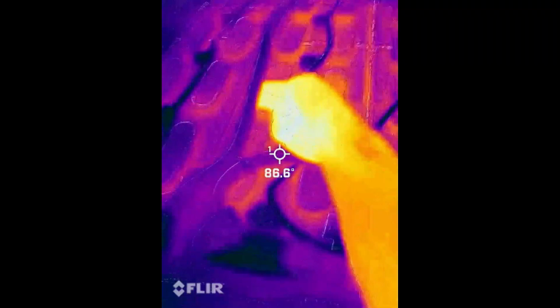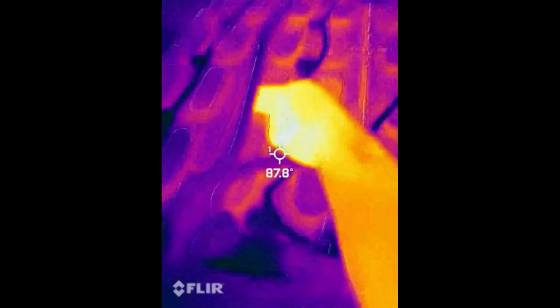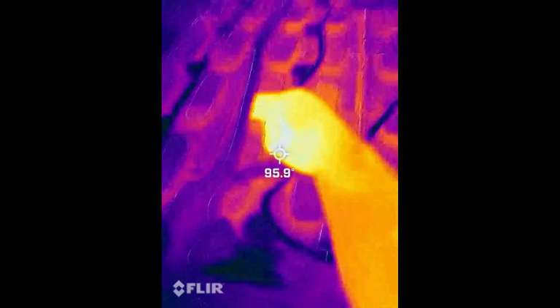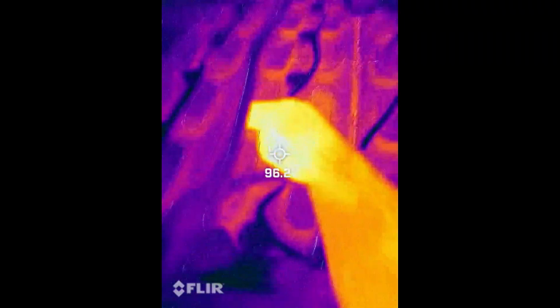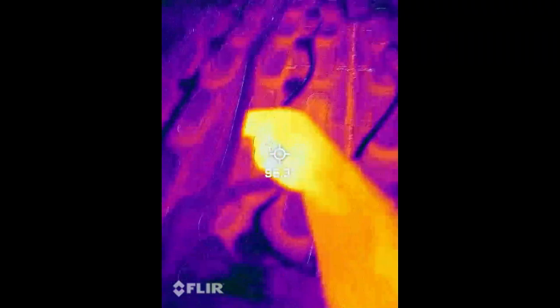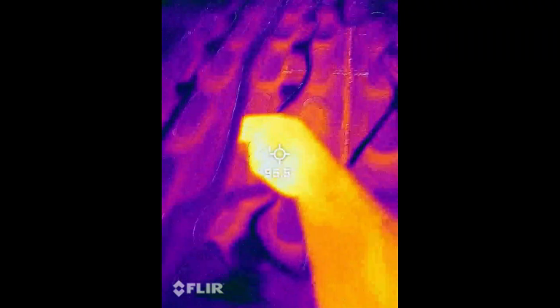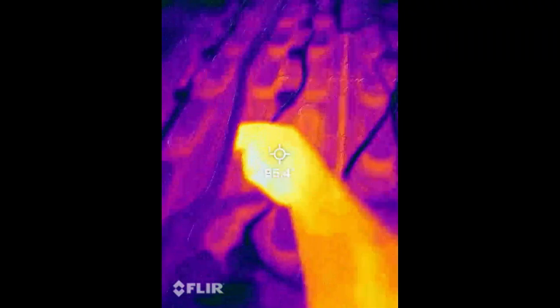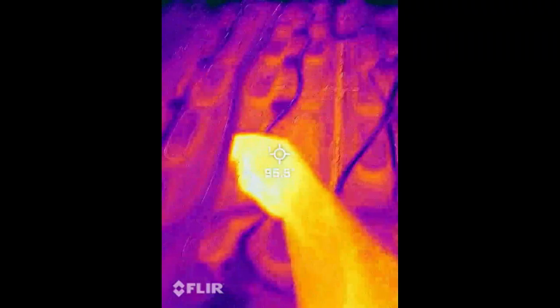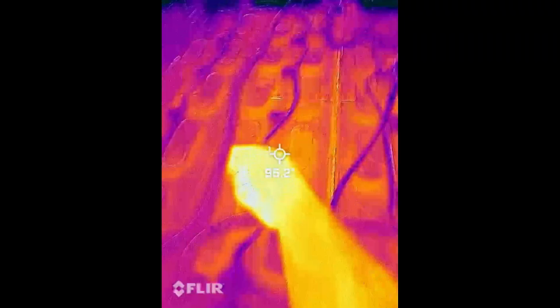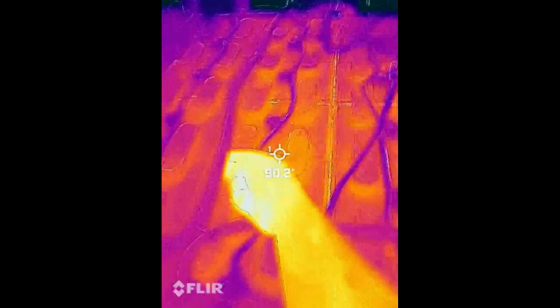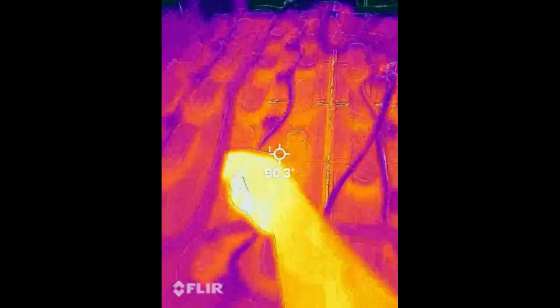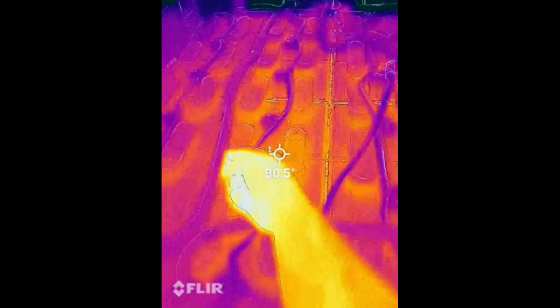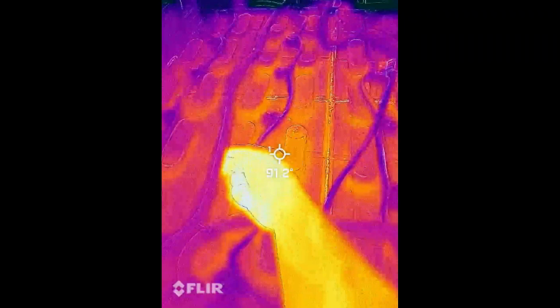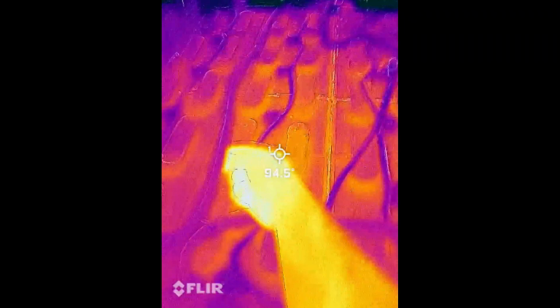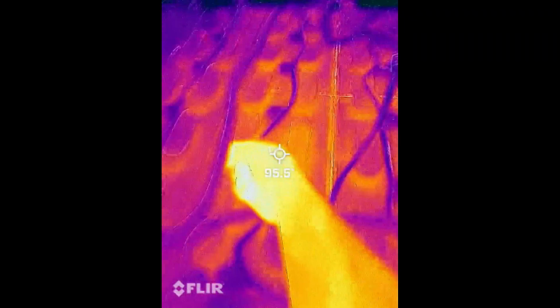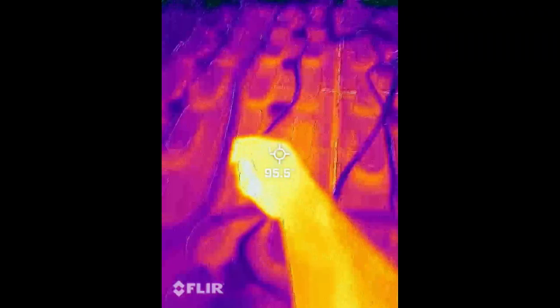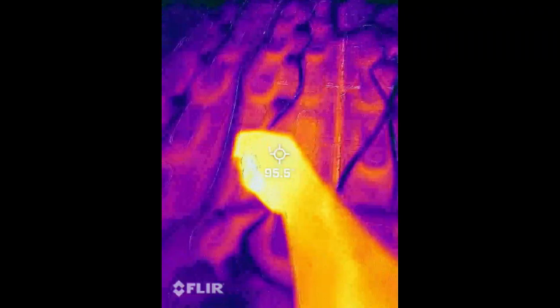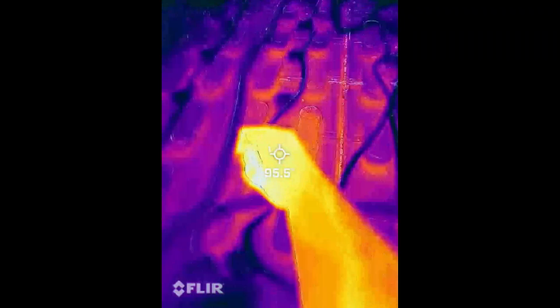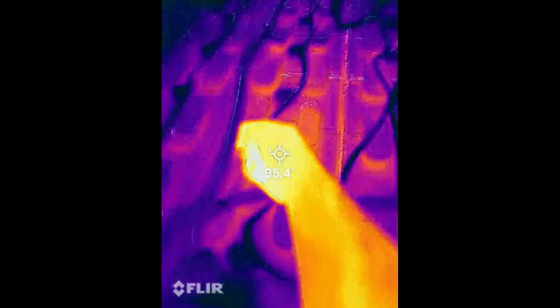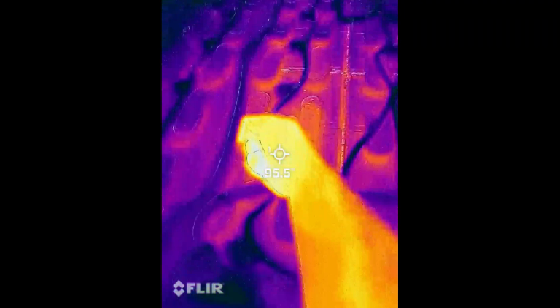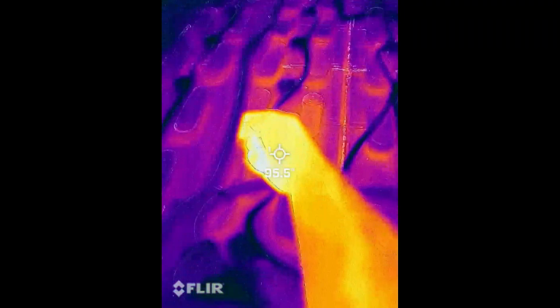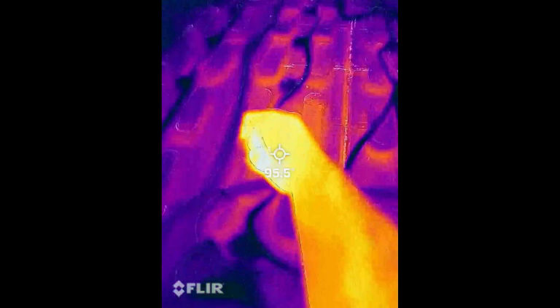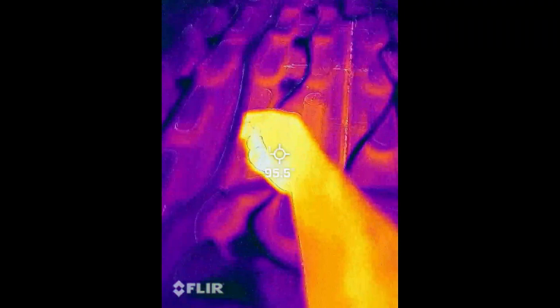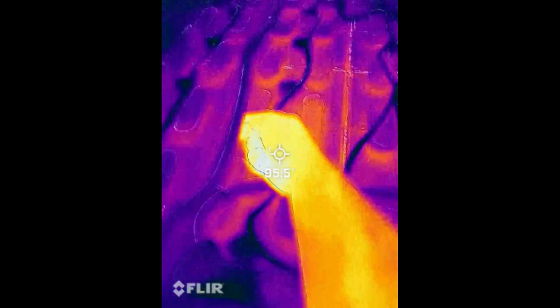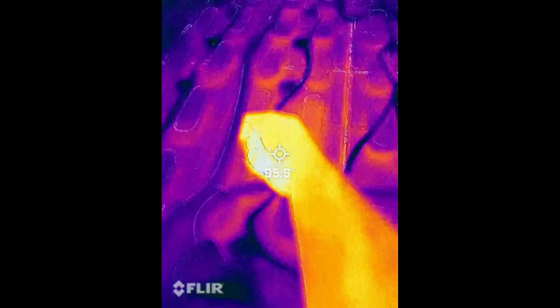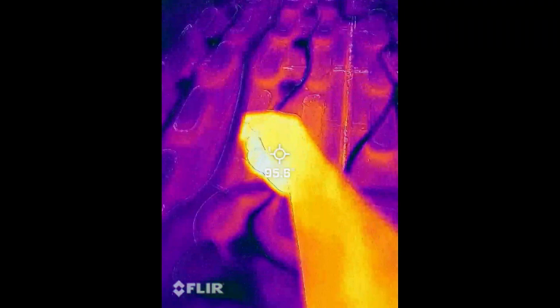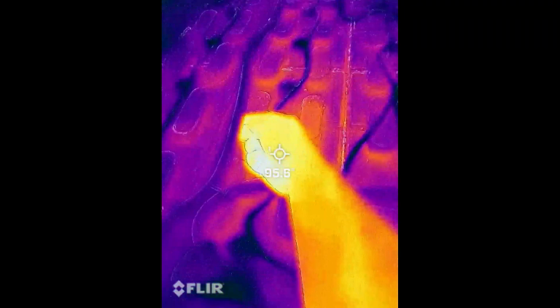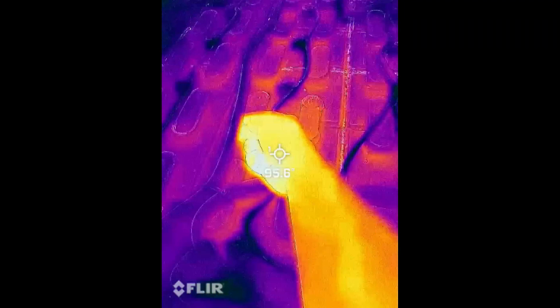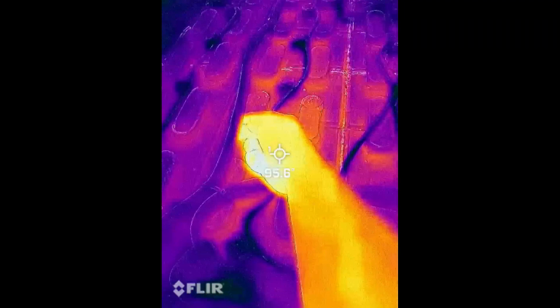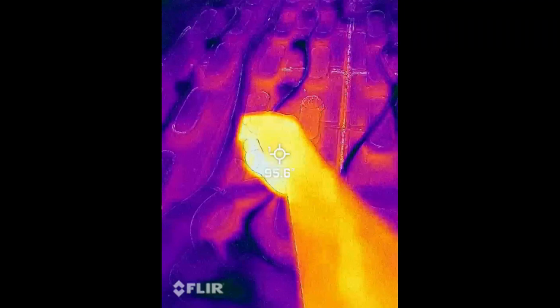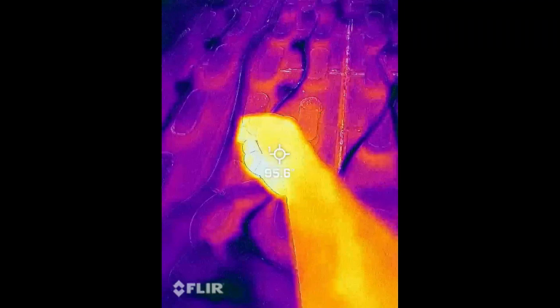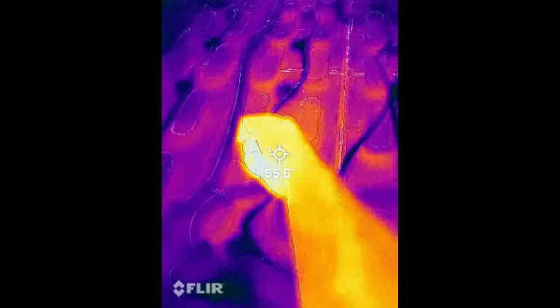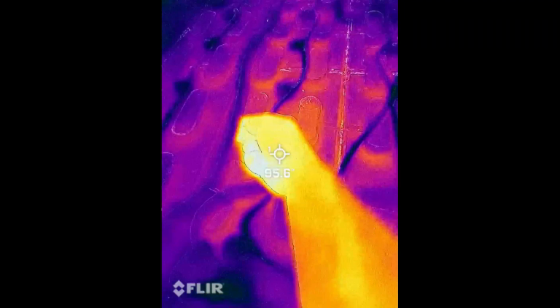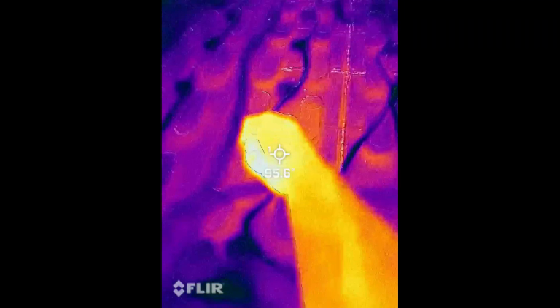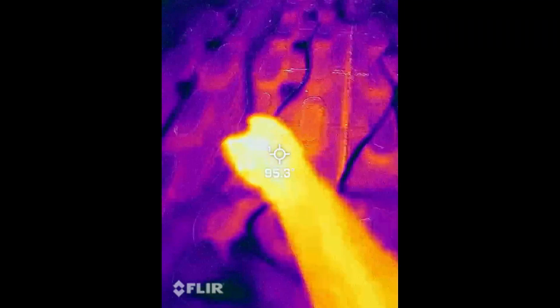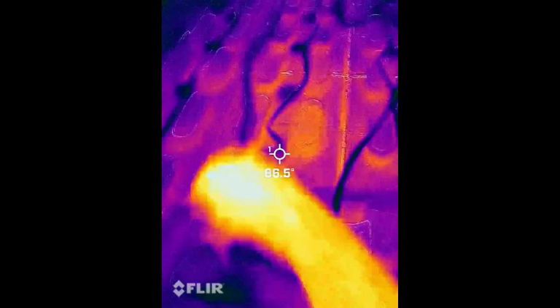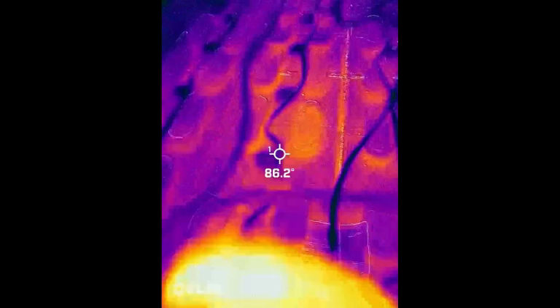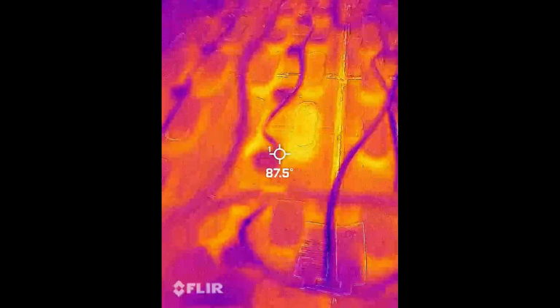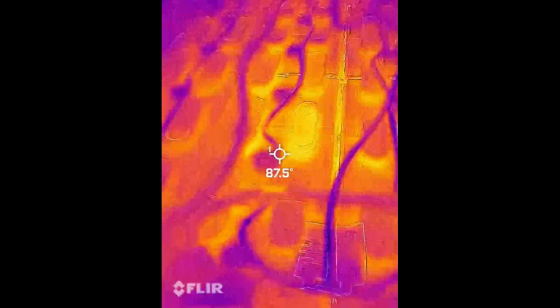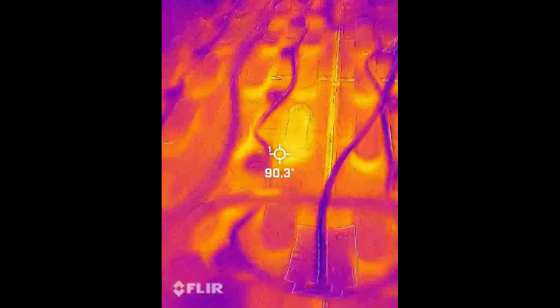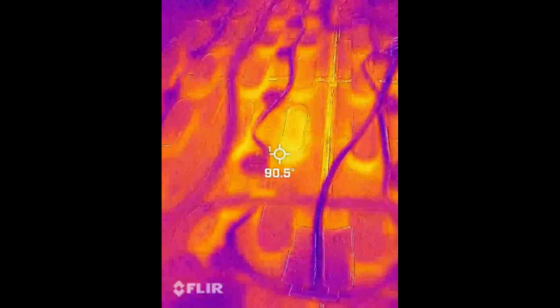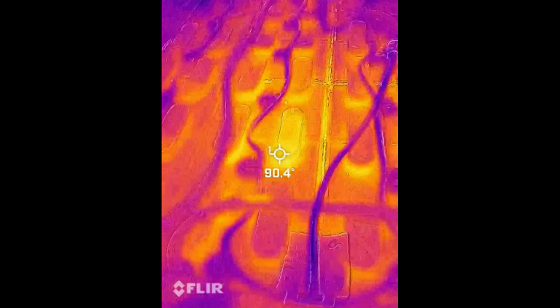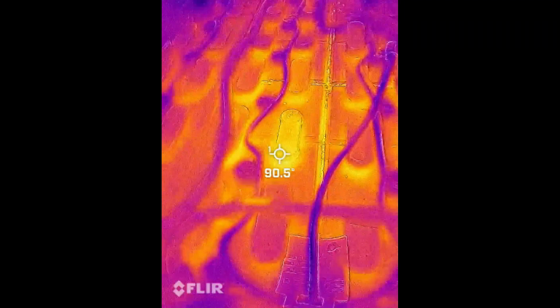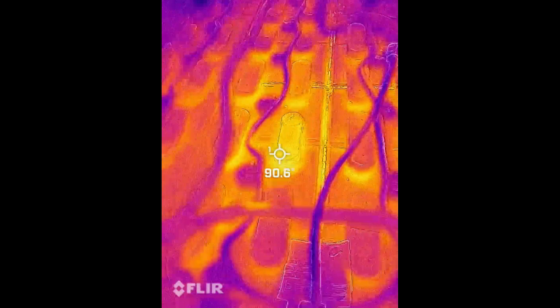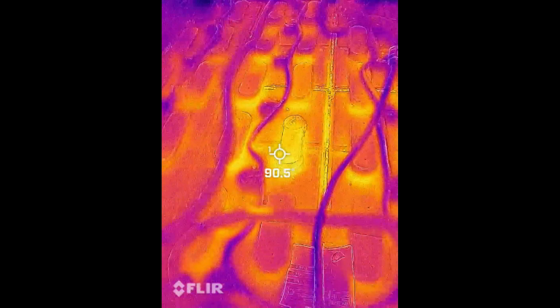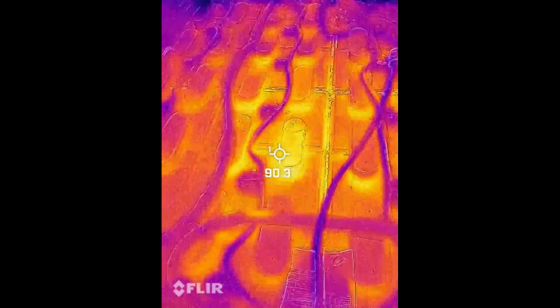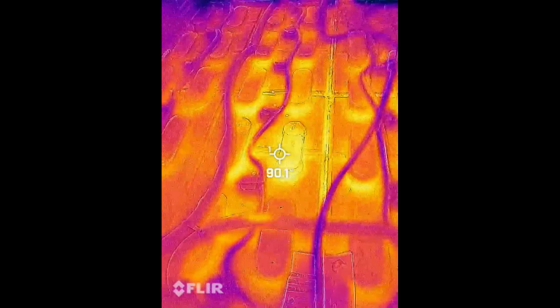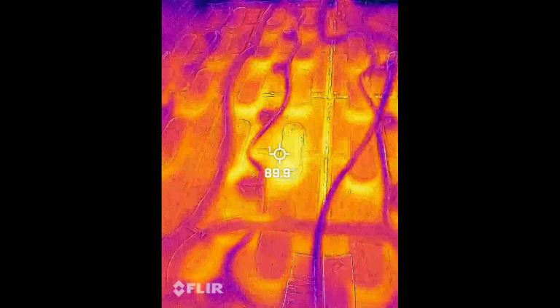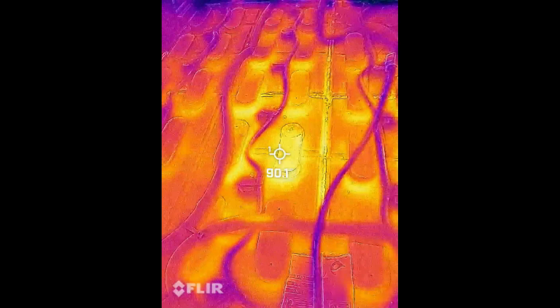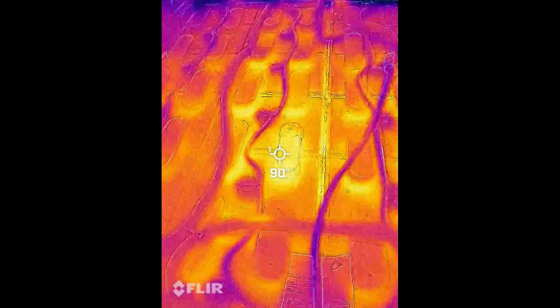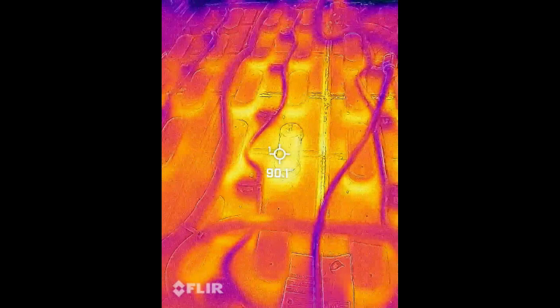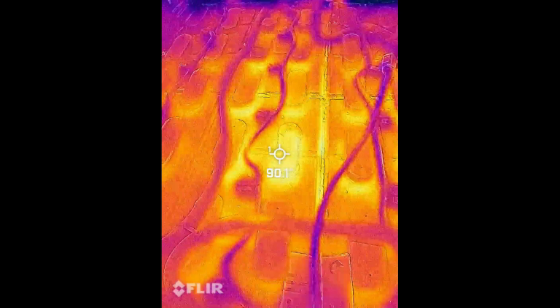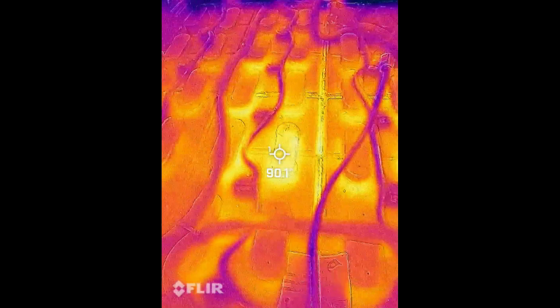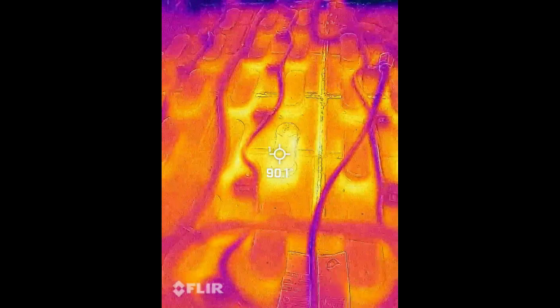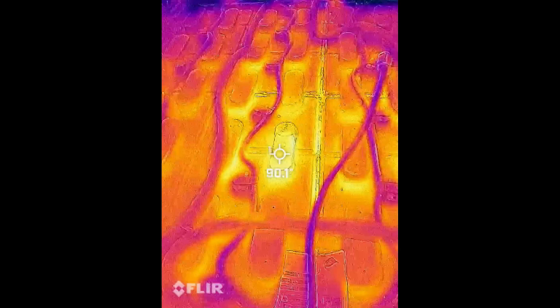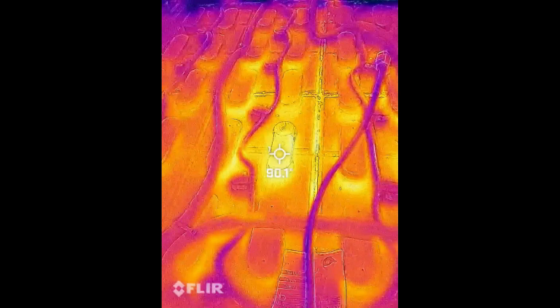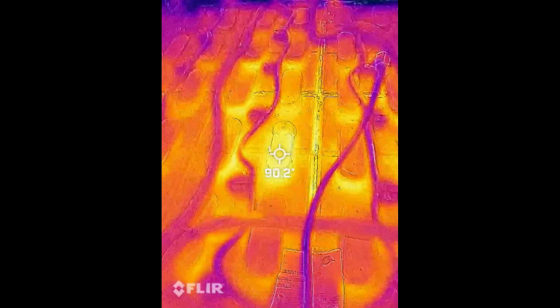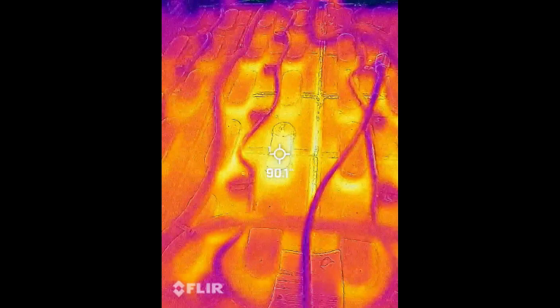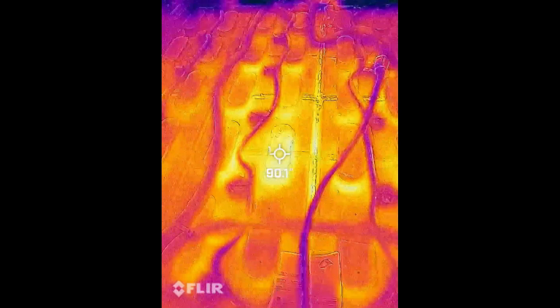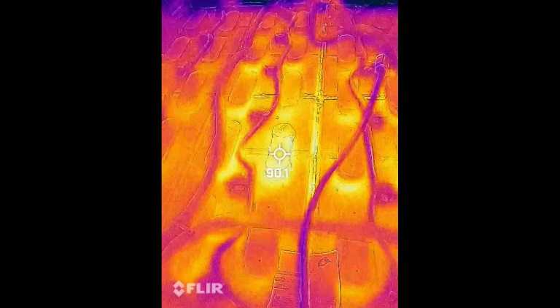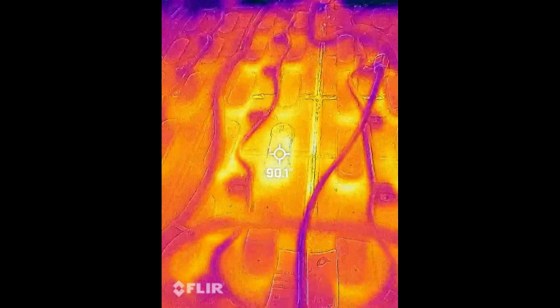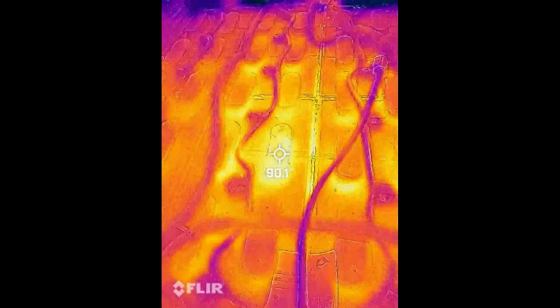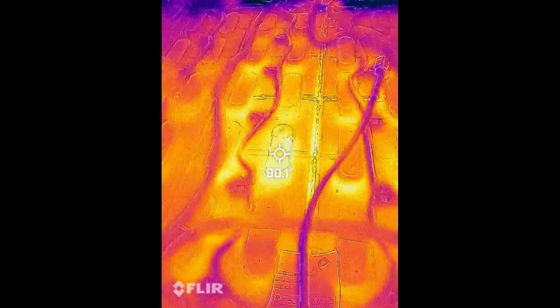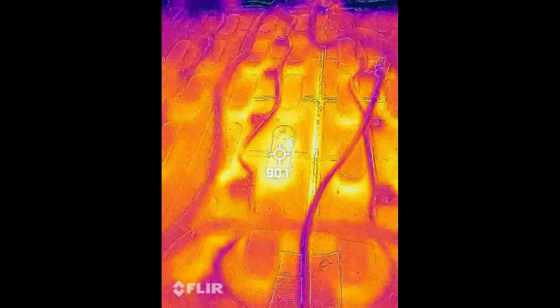So yeah, my temperature is 95 degrees Fahrenheit and the battery is 90 degrees.